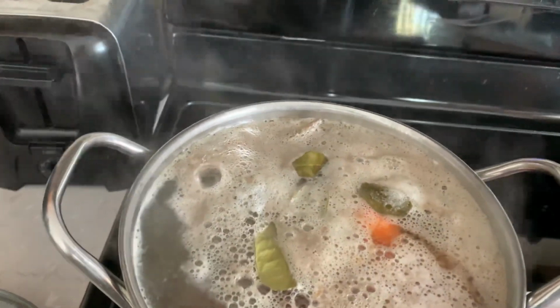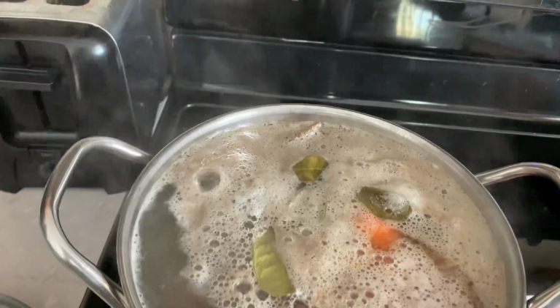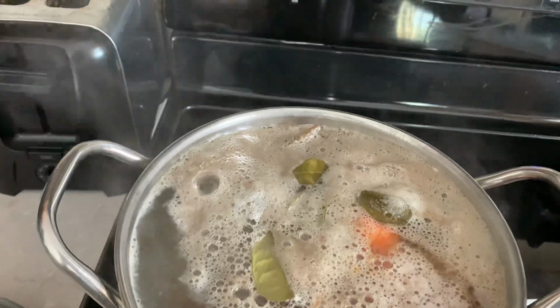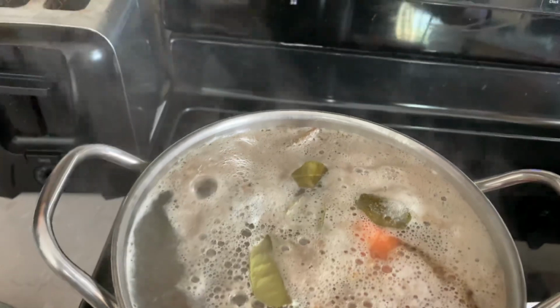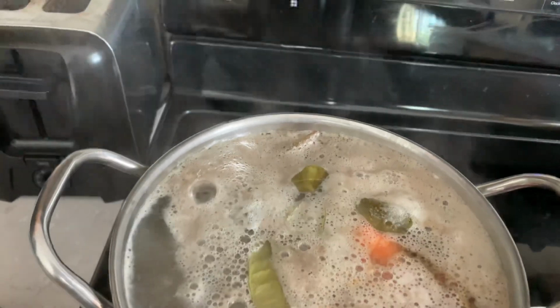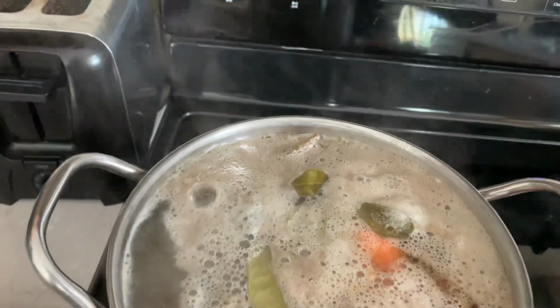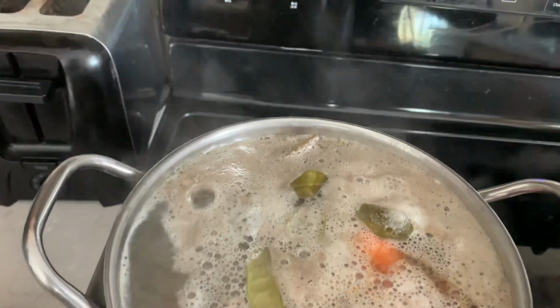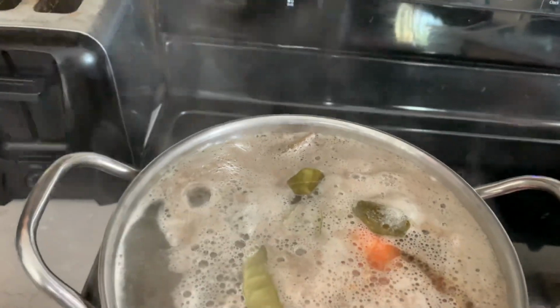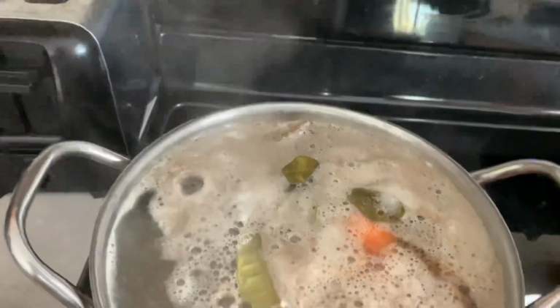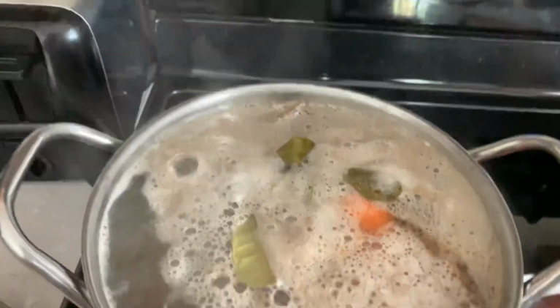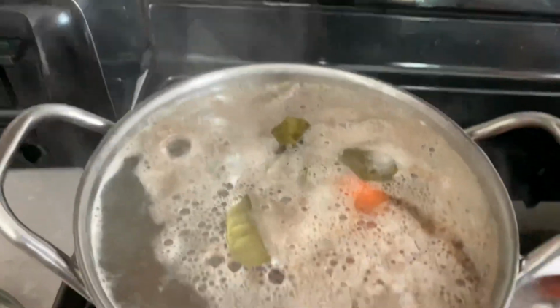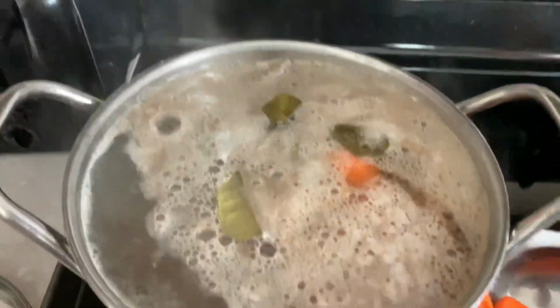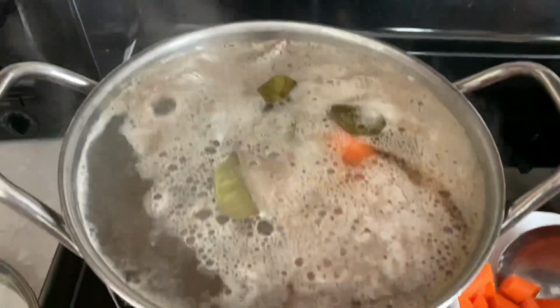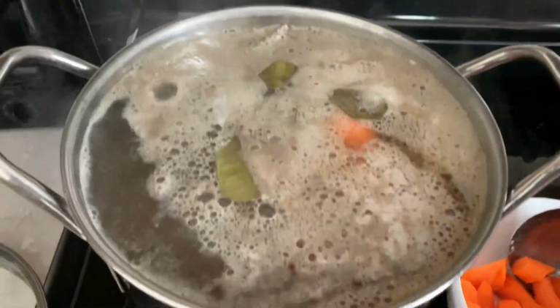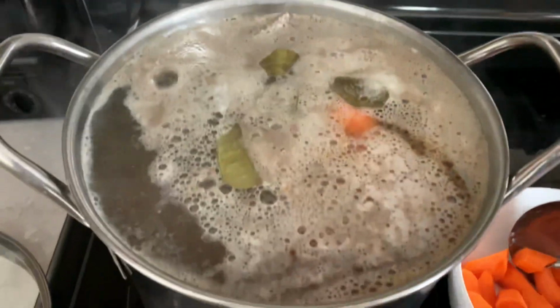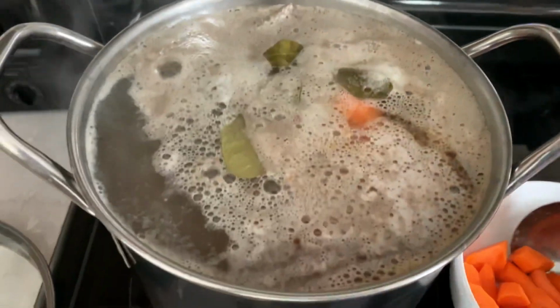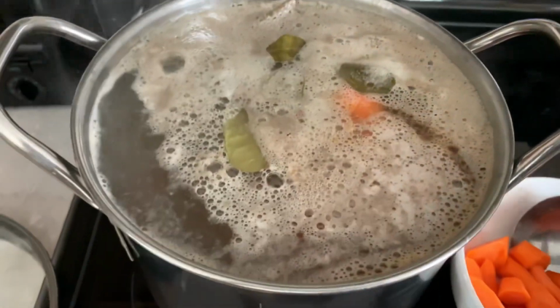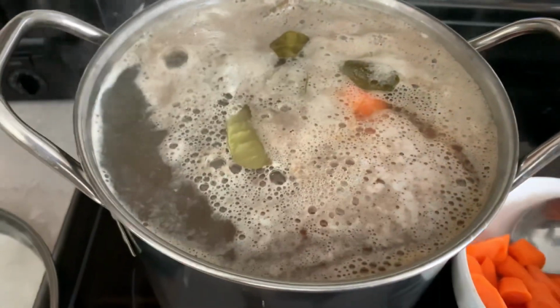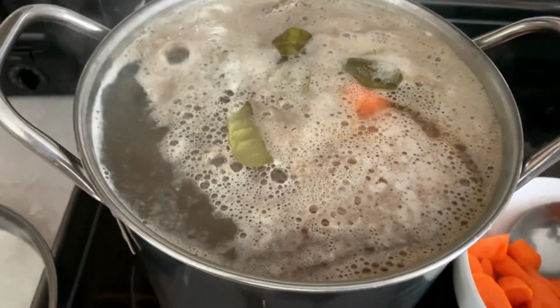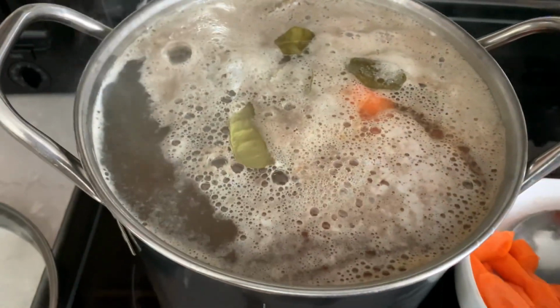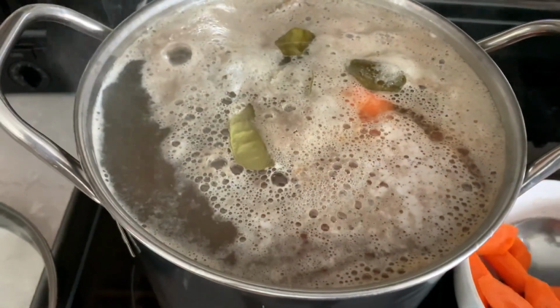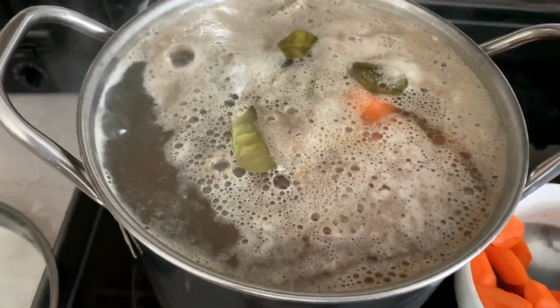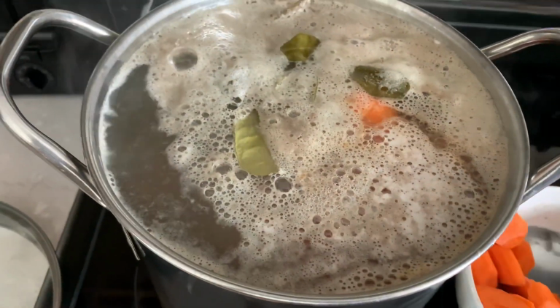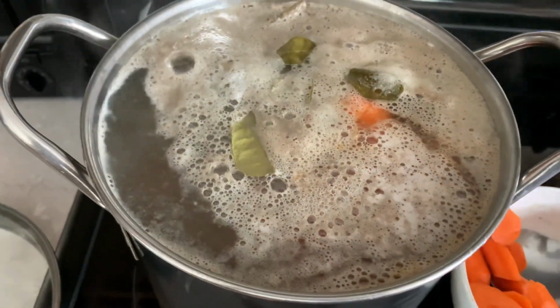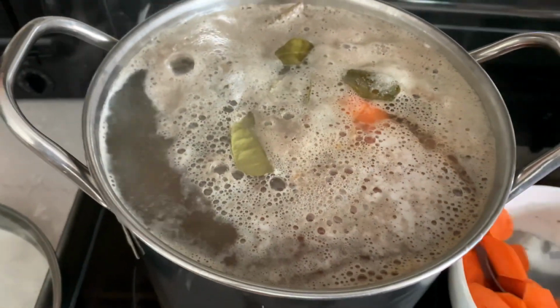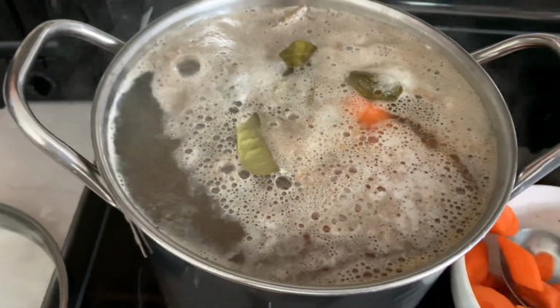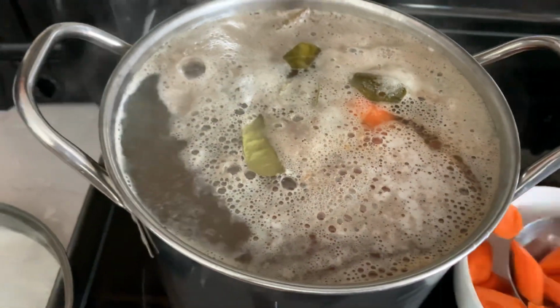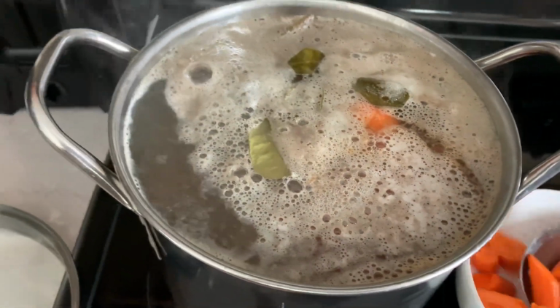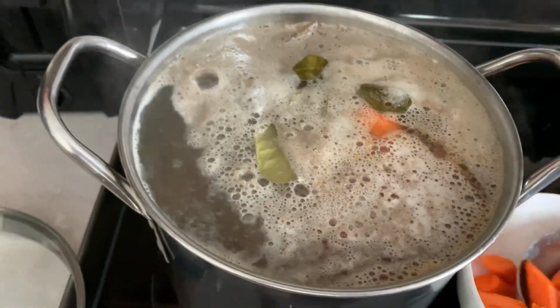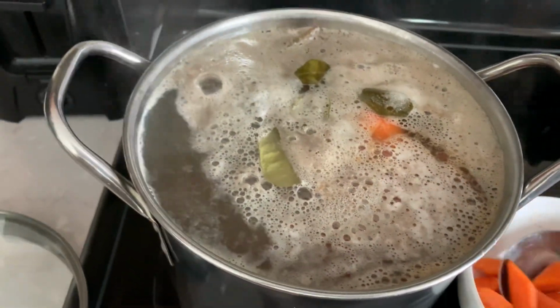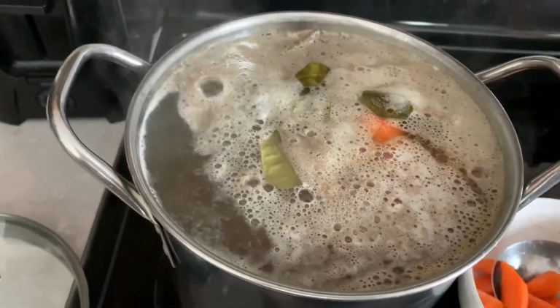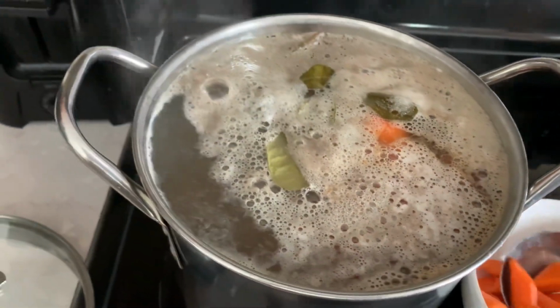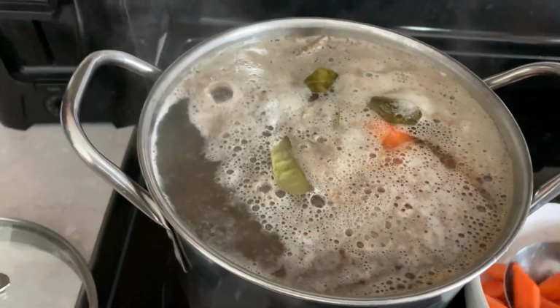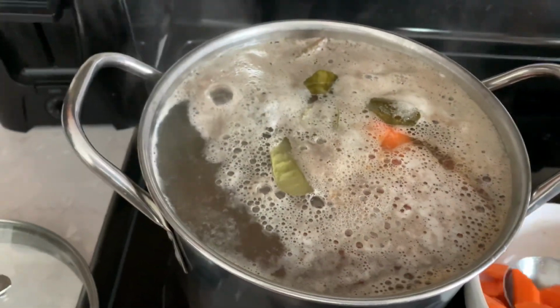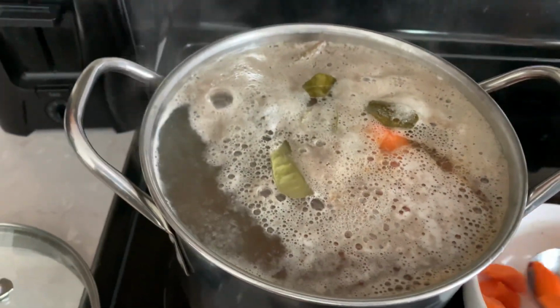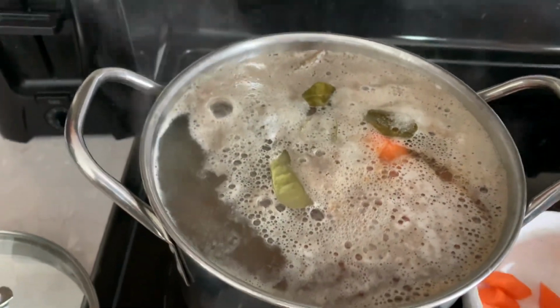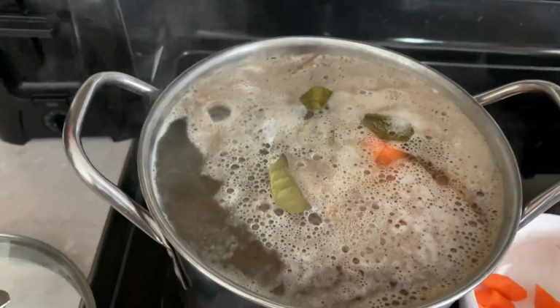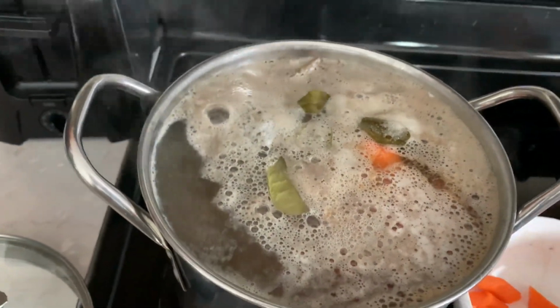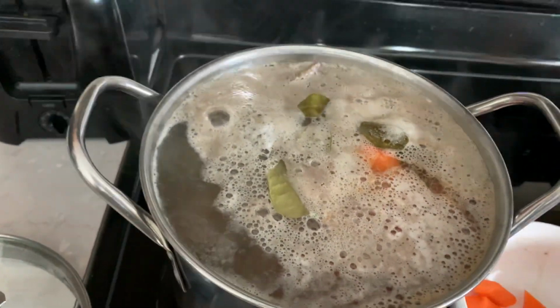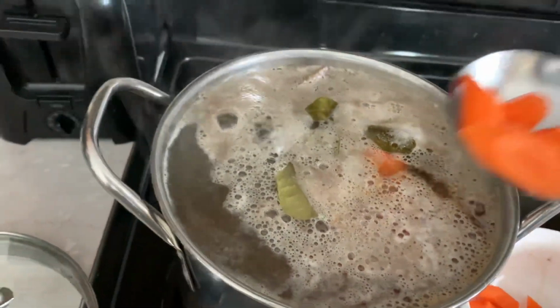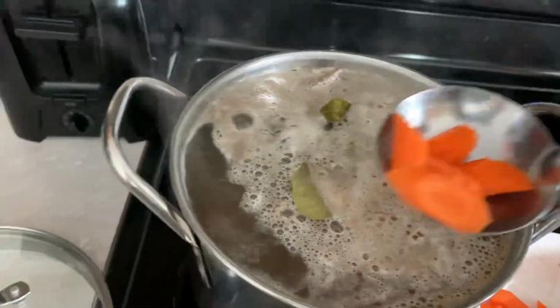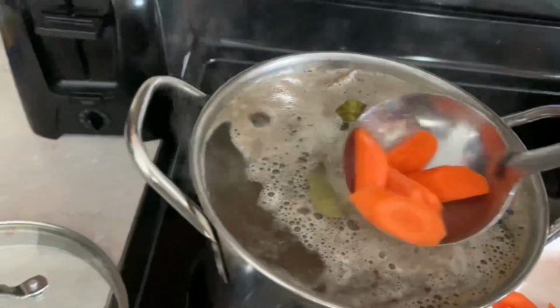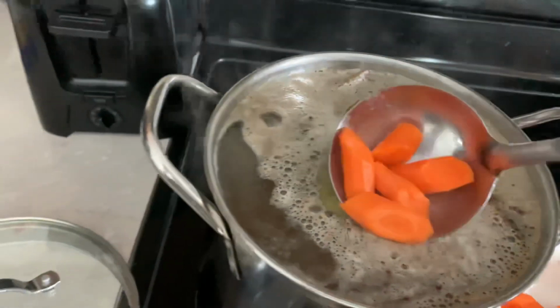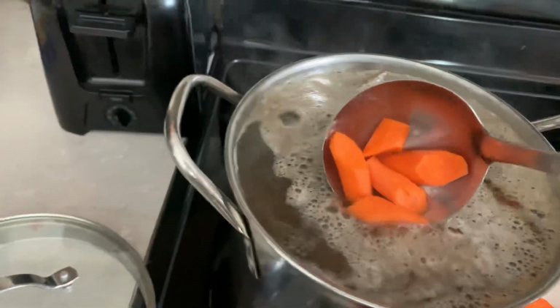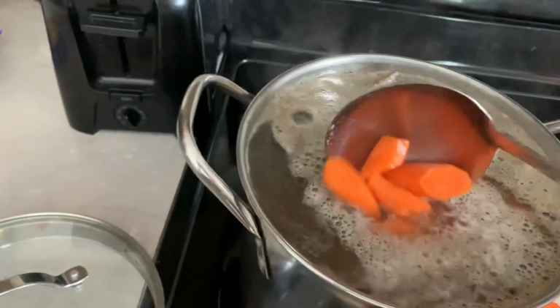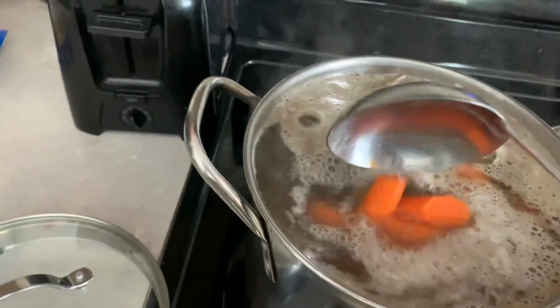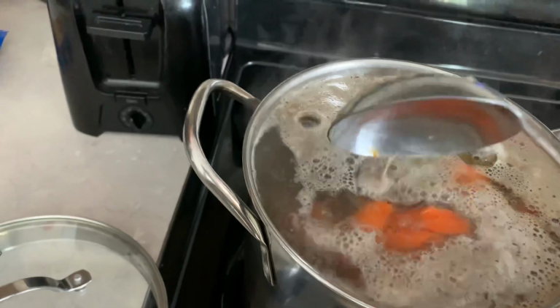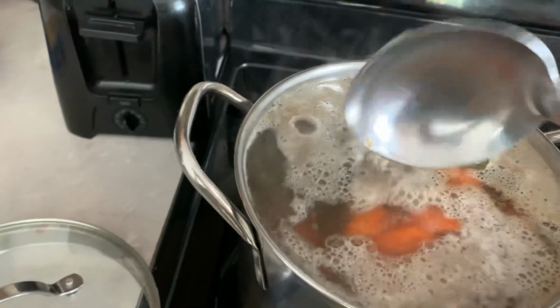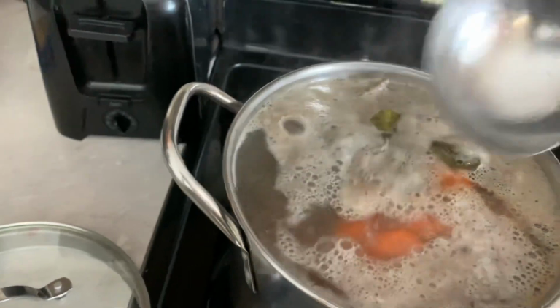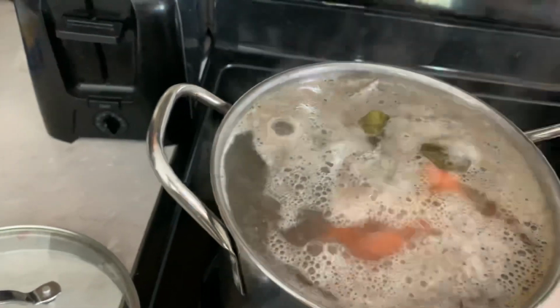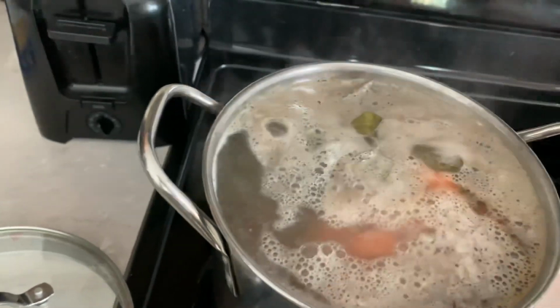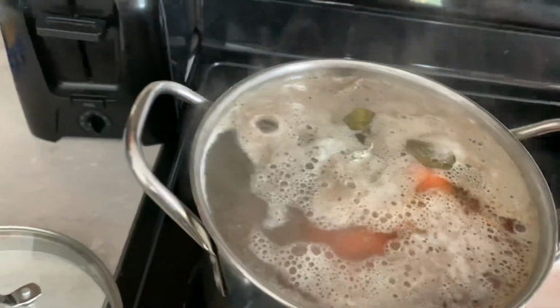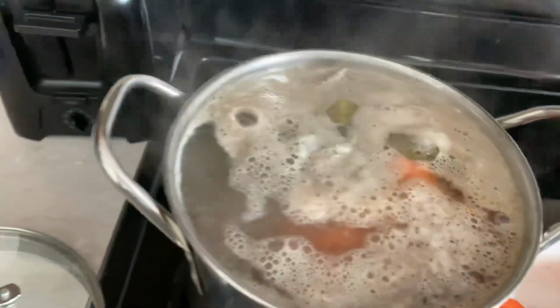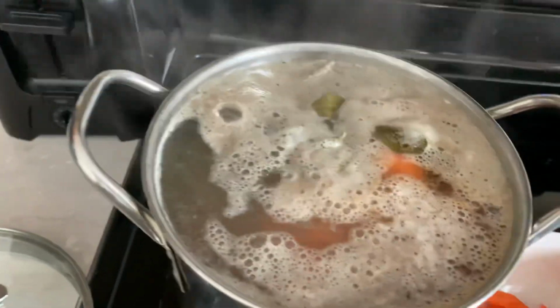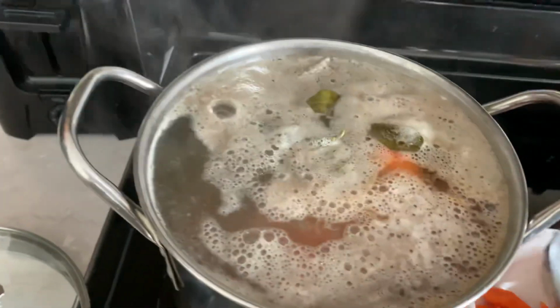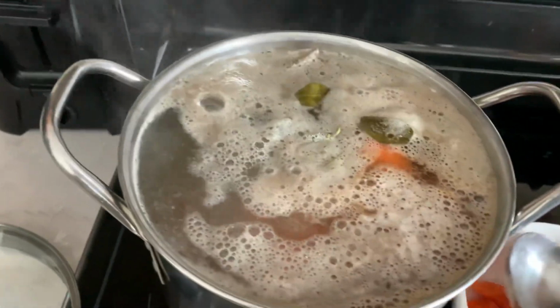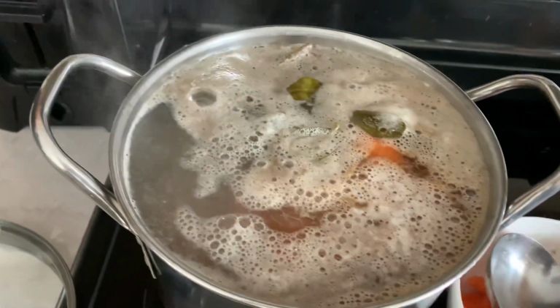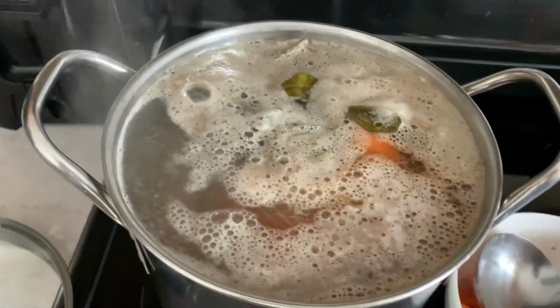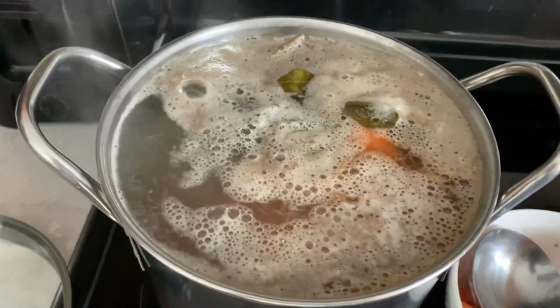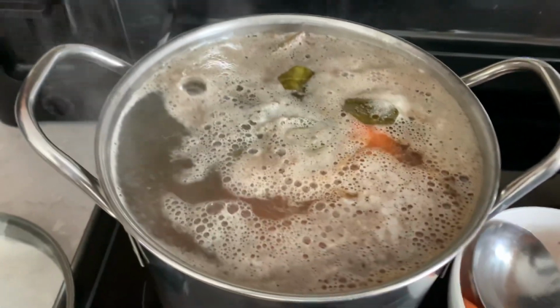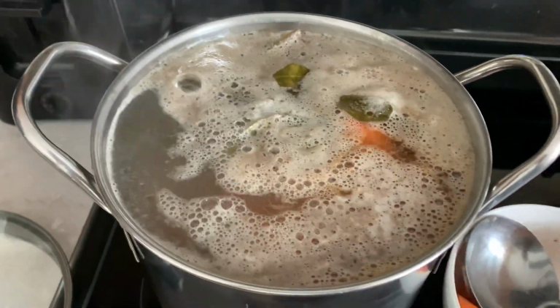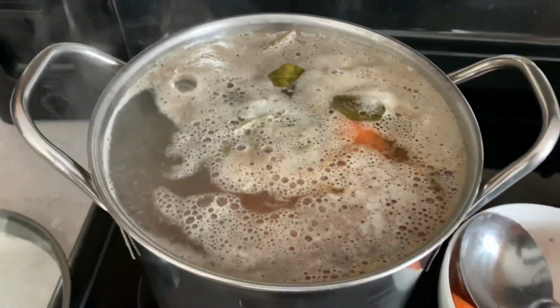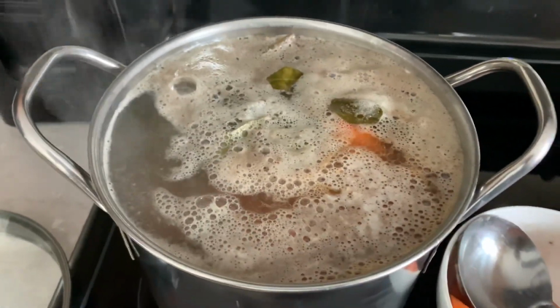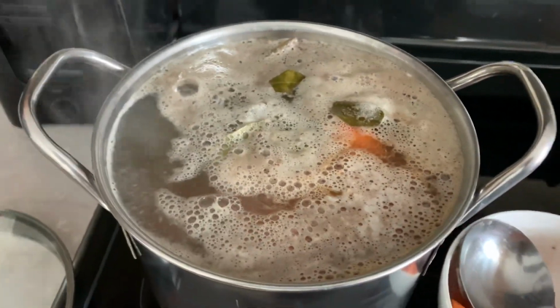And then I'm gonna add some good bouillon. I gave it too much.